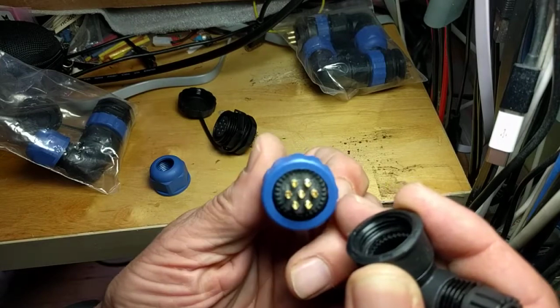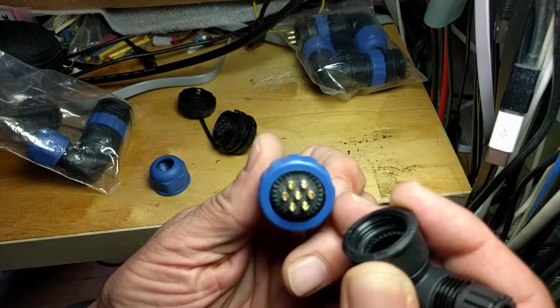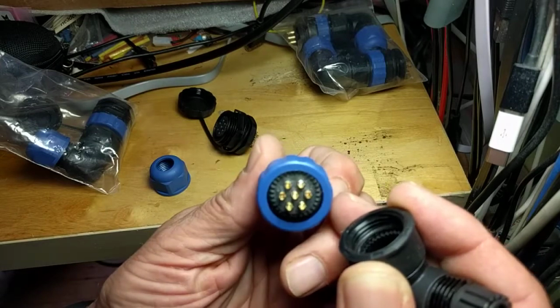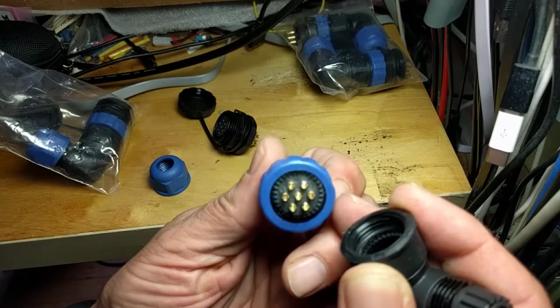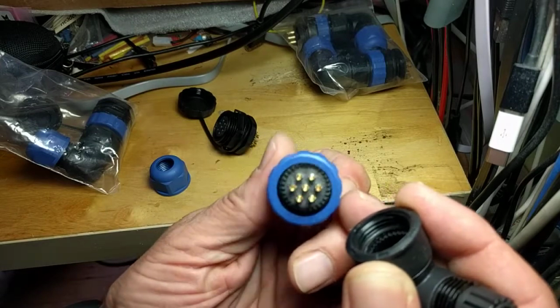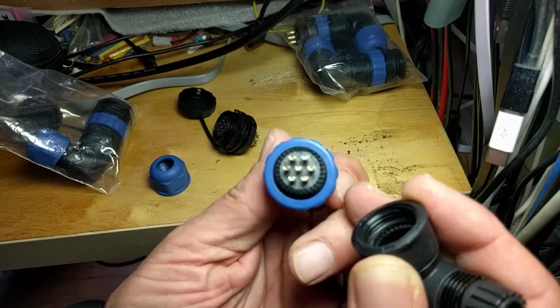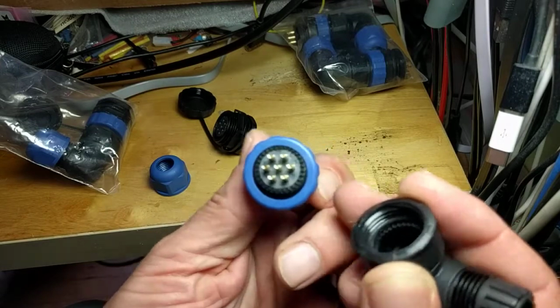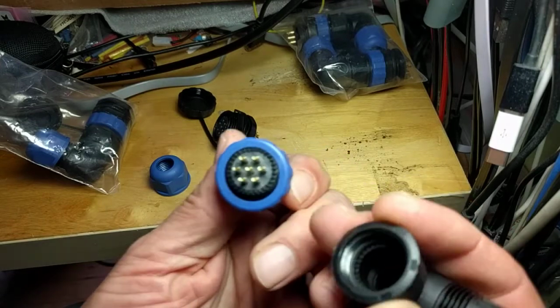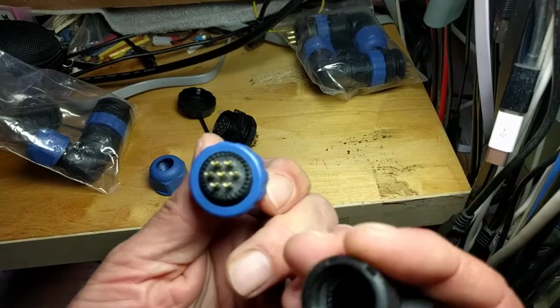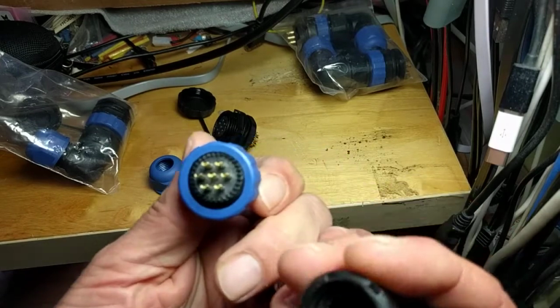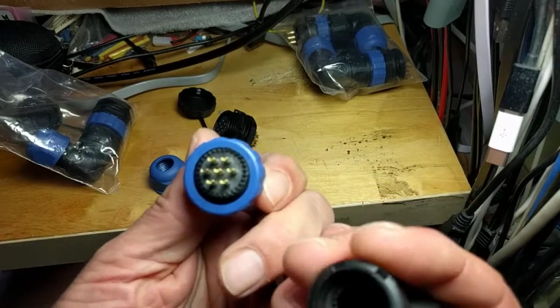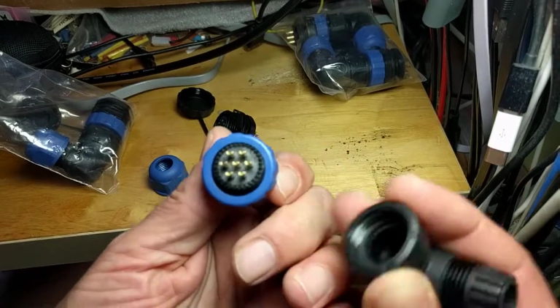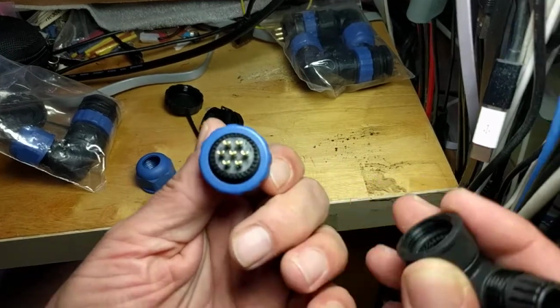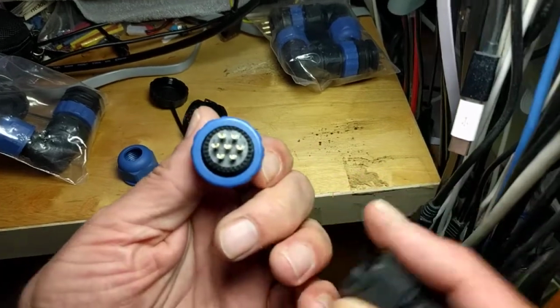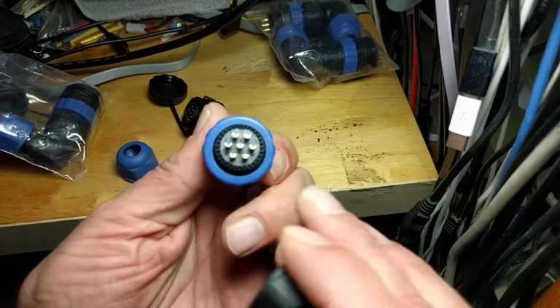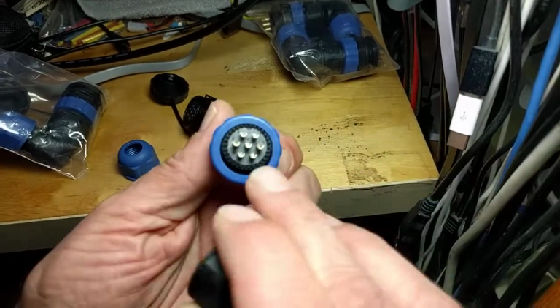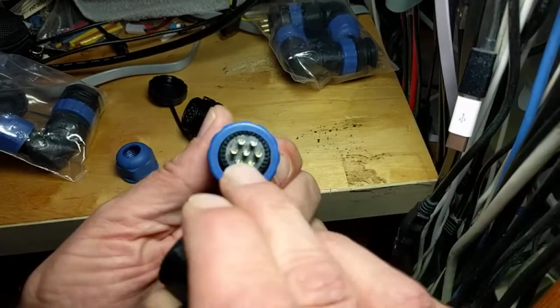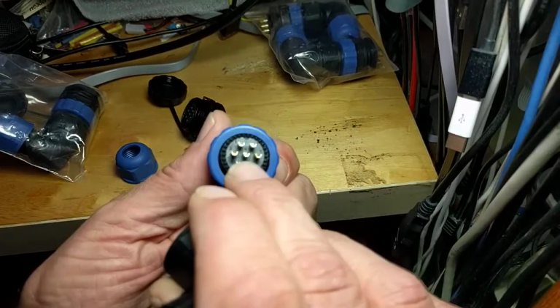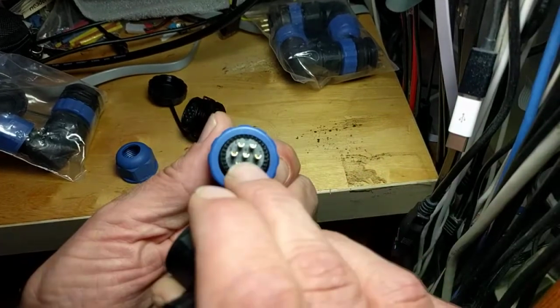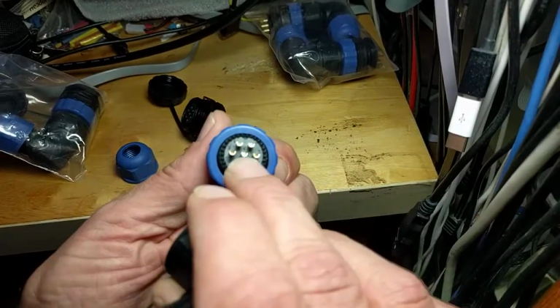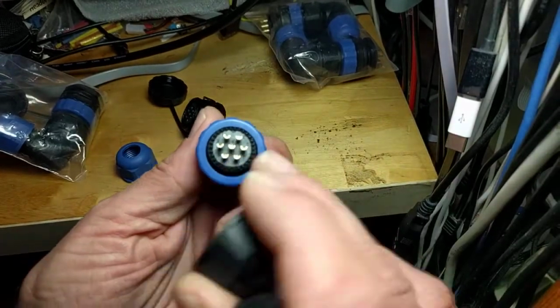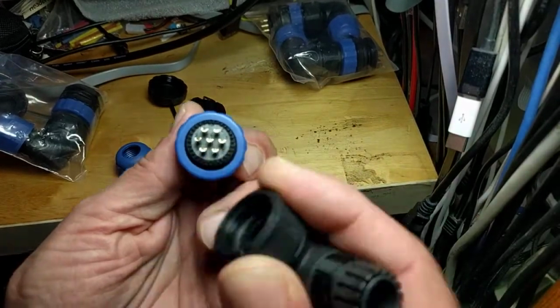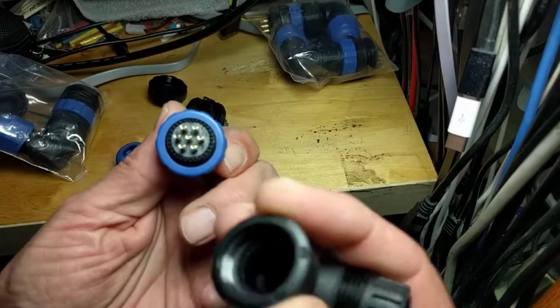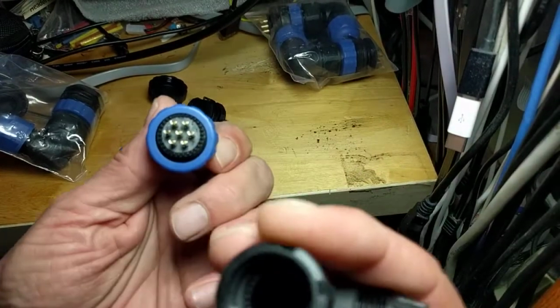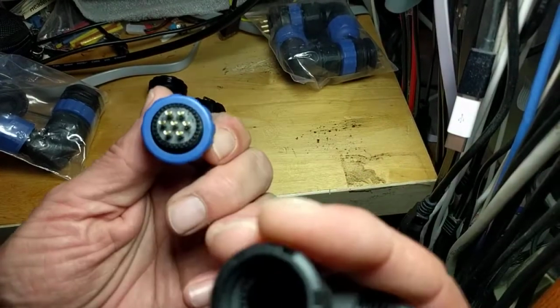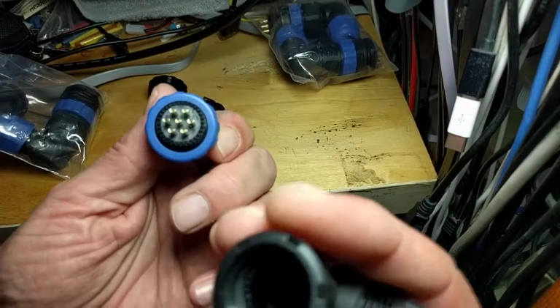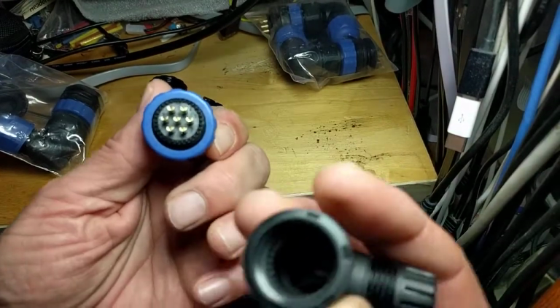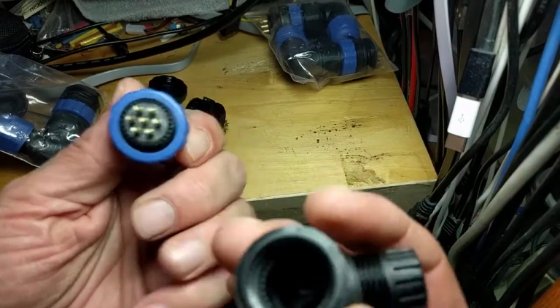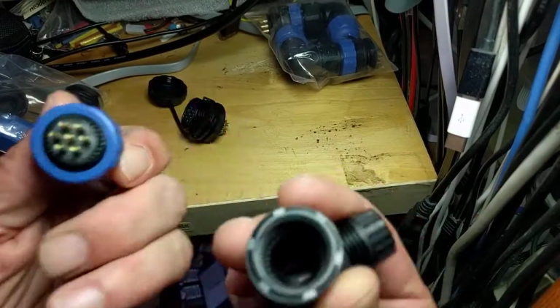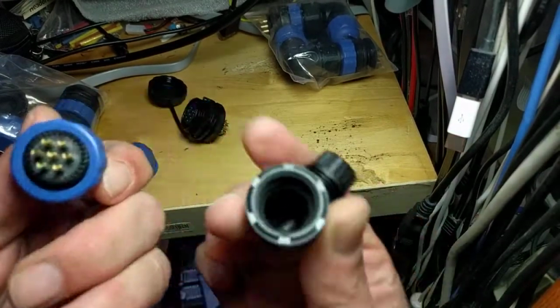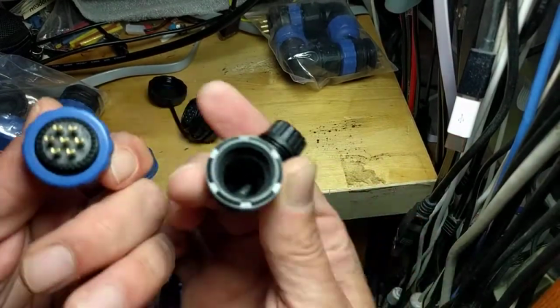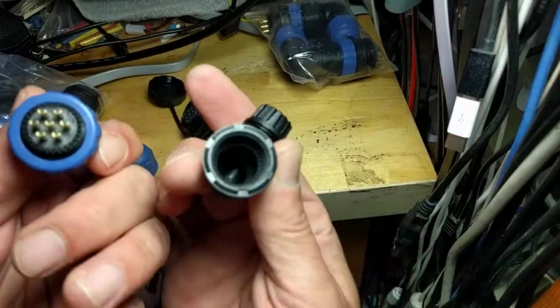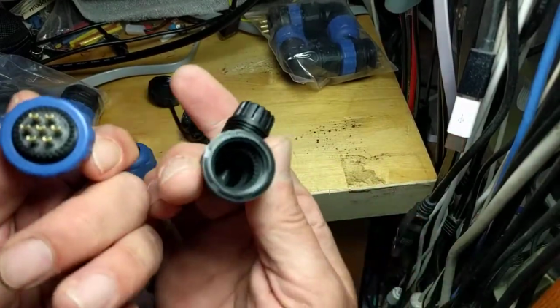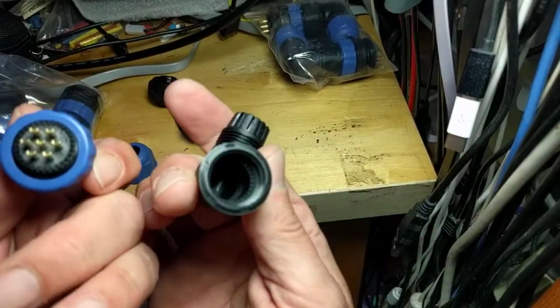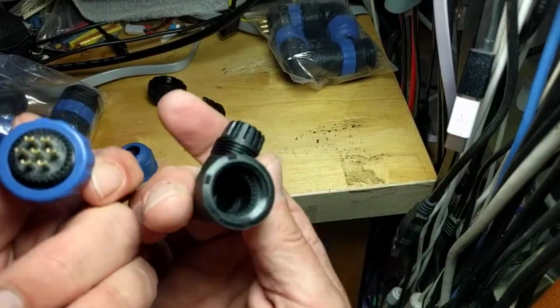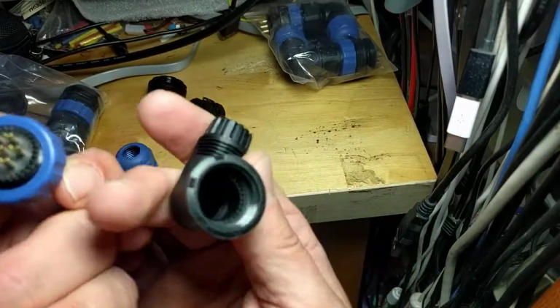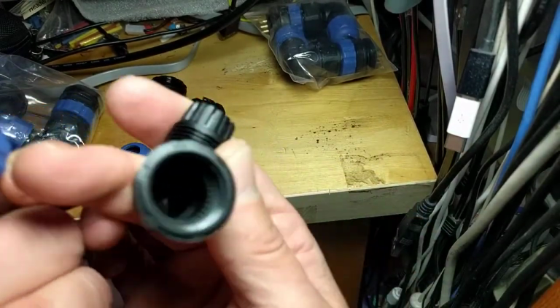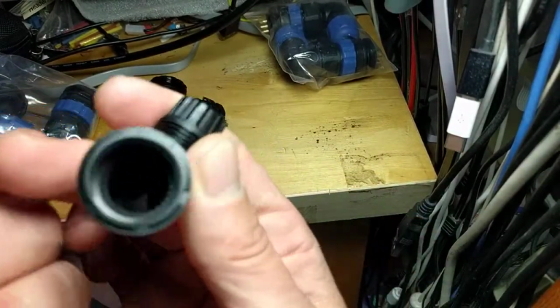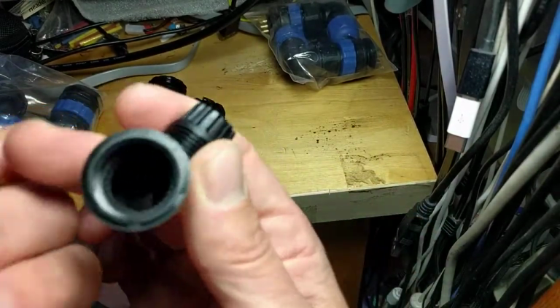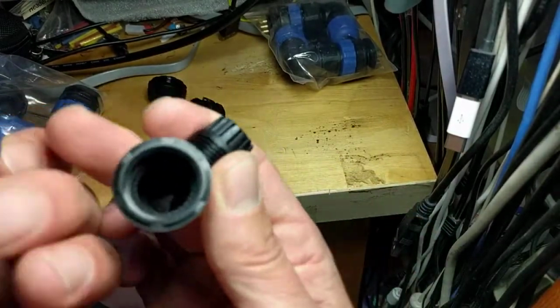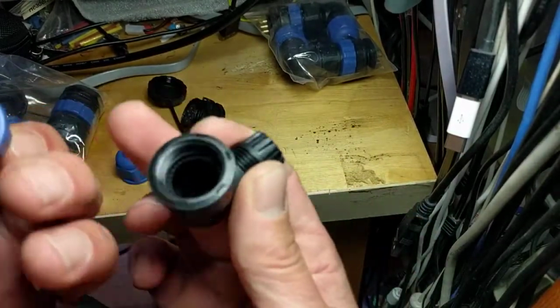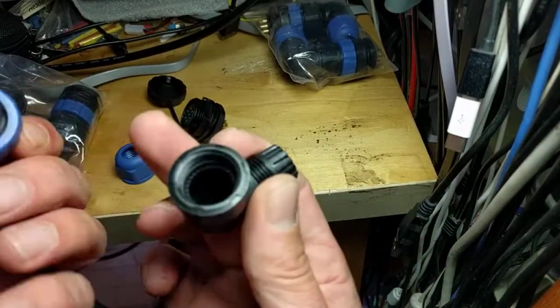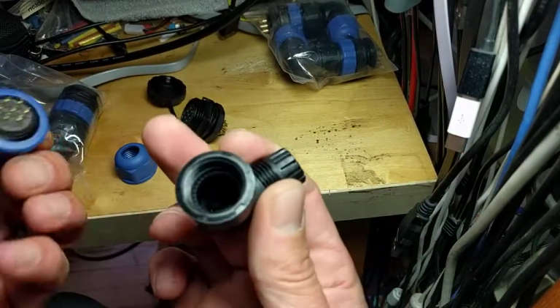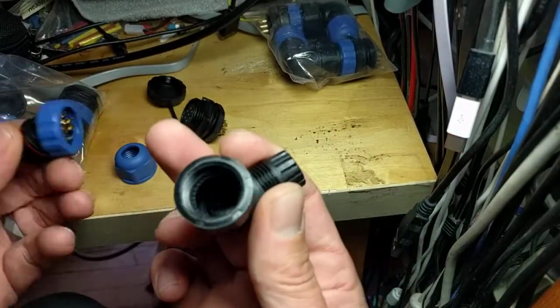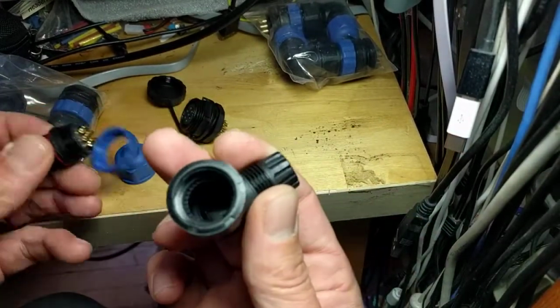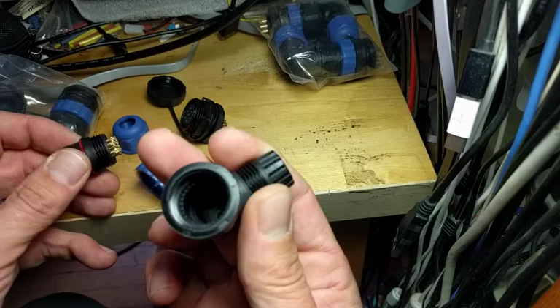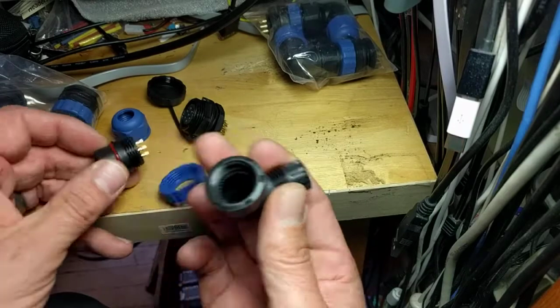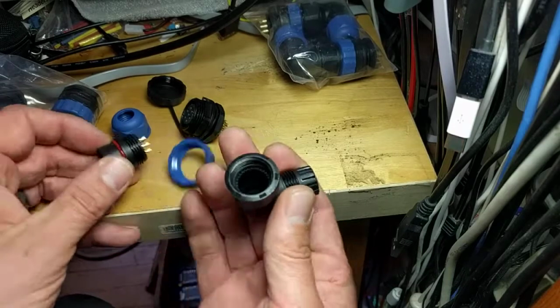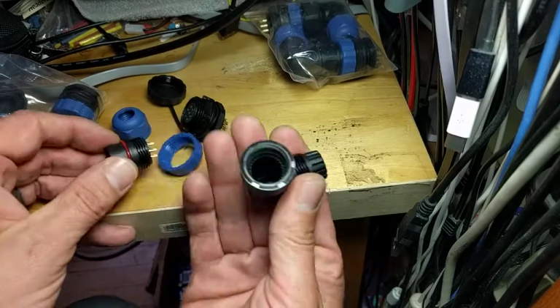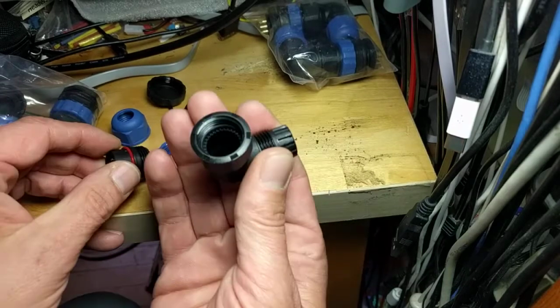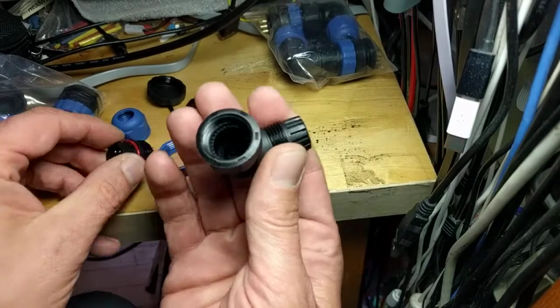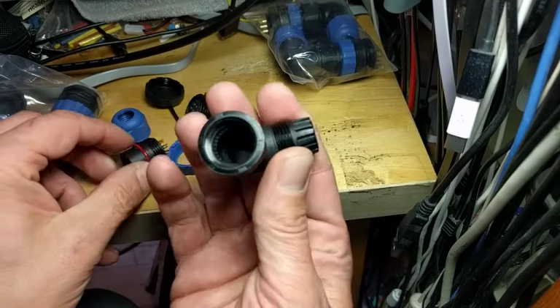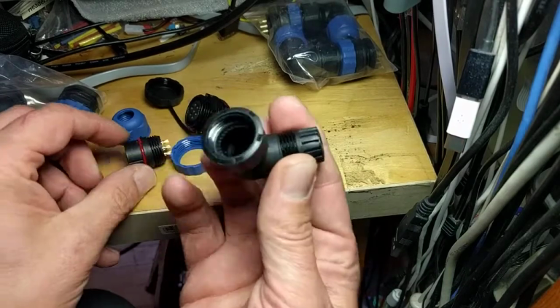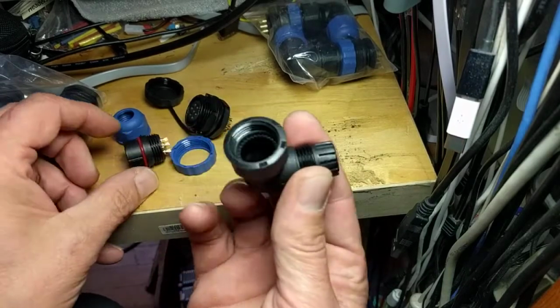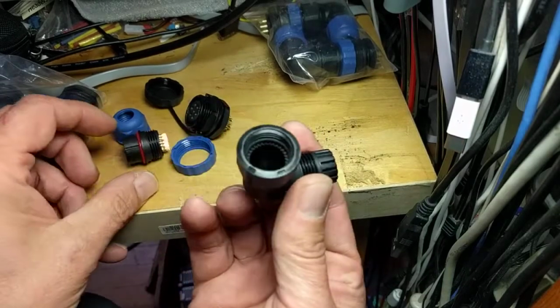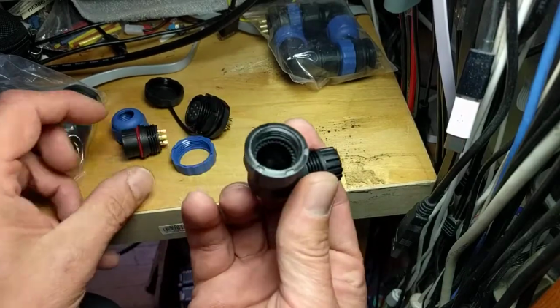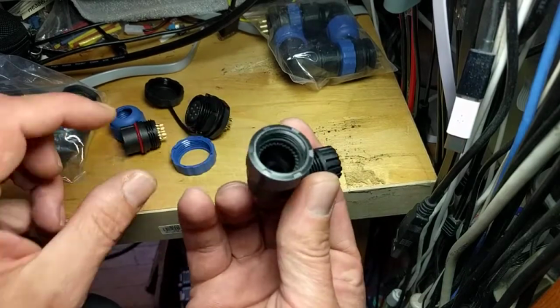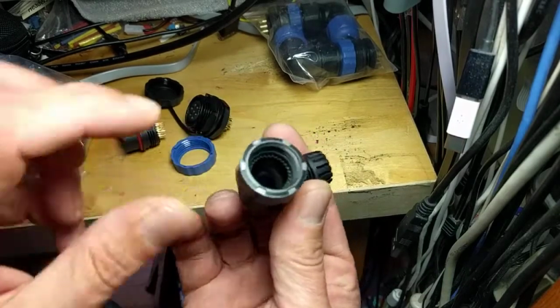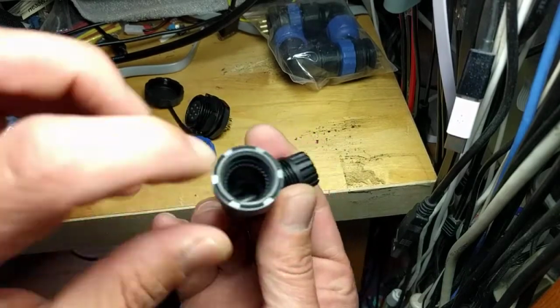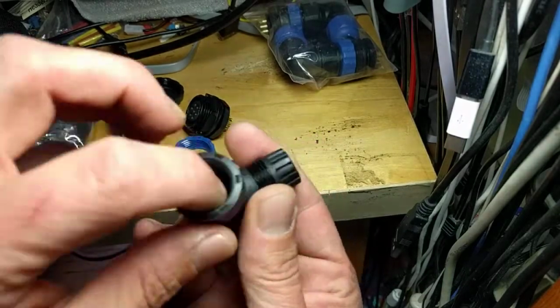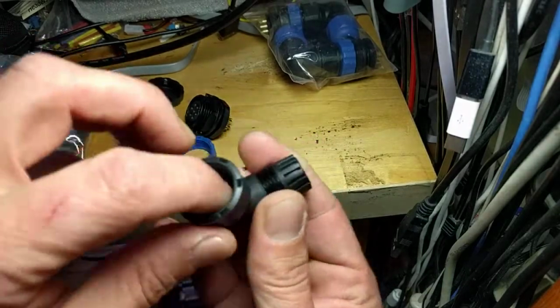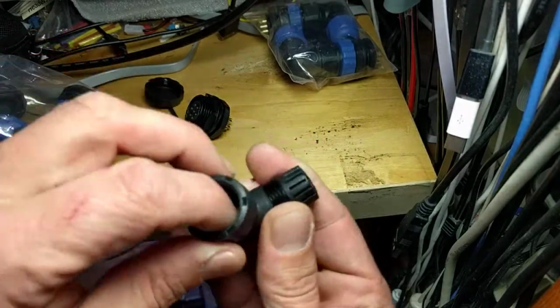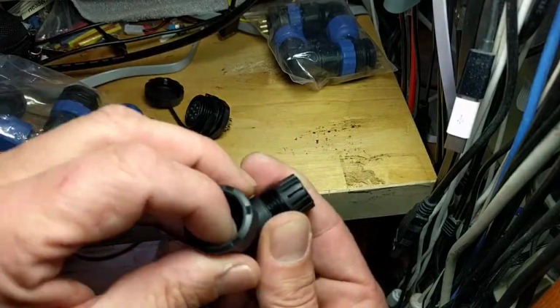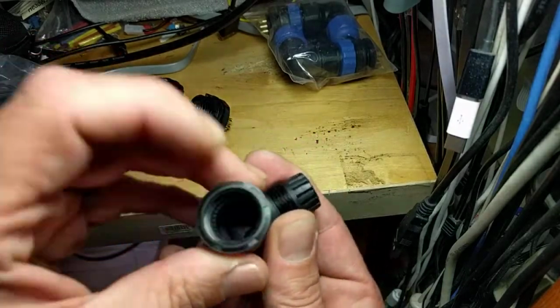Numbered solder cups - nice. I'd definitely use heat shrink myself. Some kind of gasket on this end too.